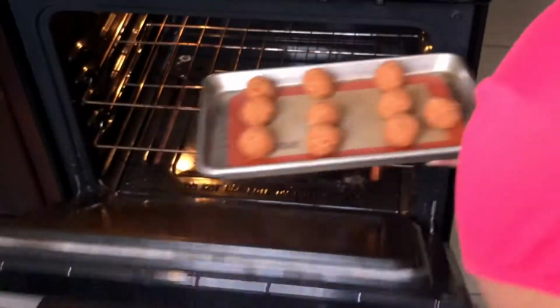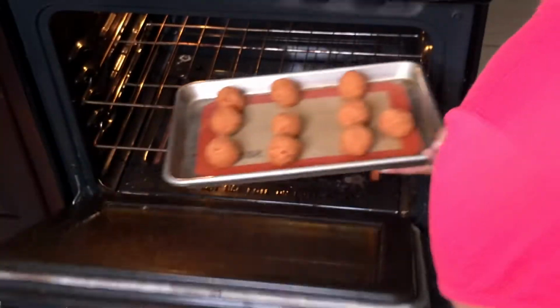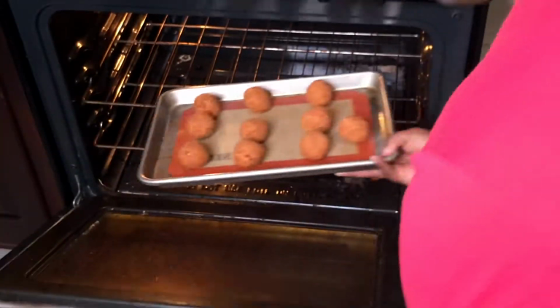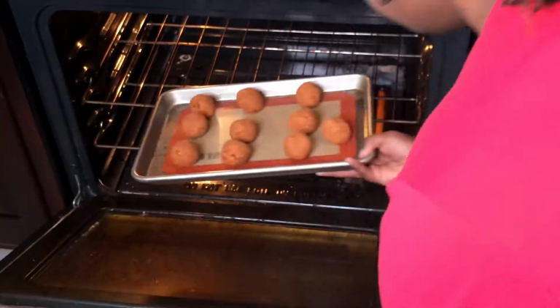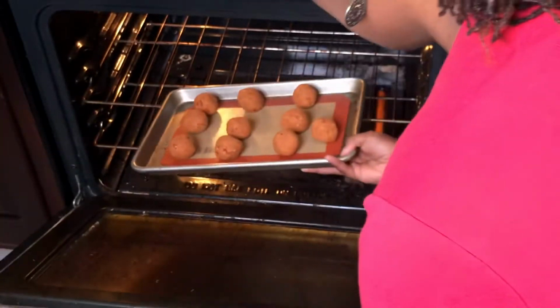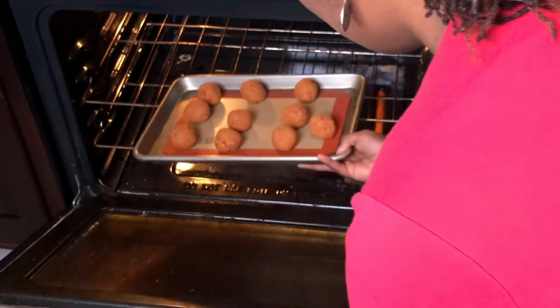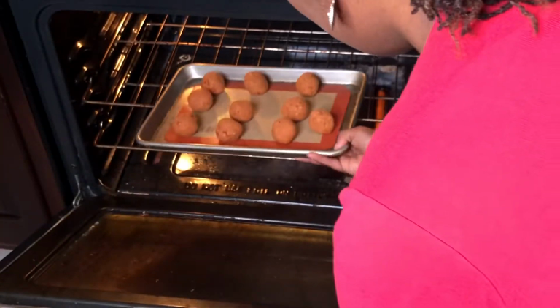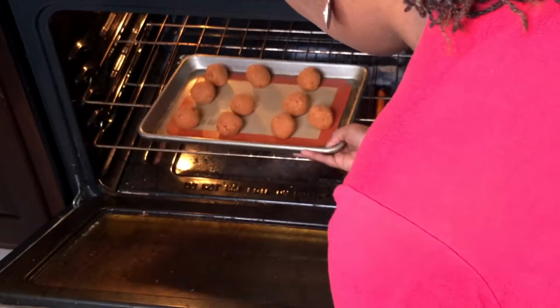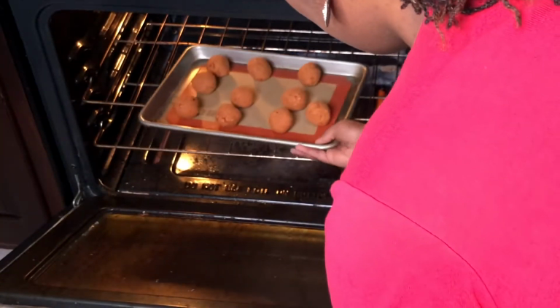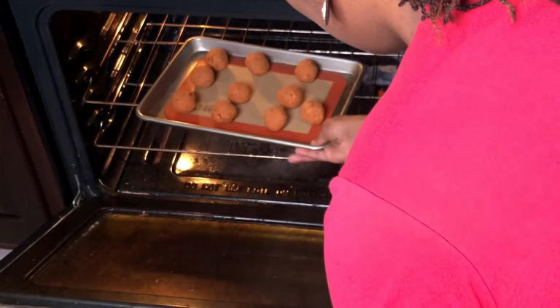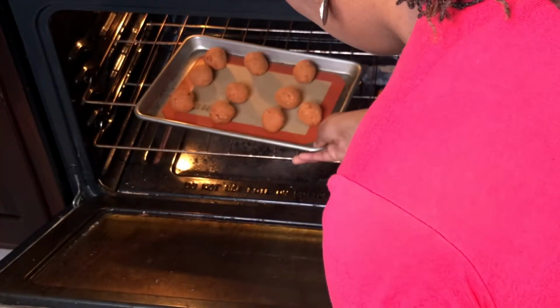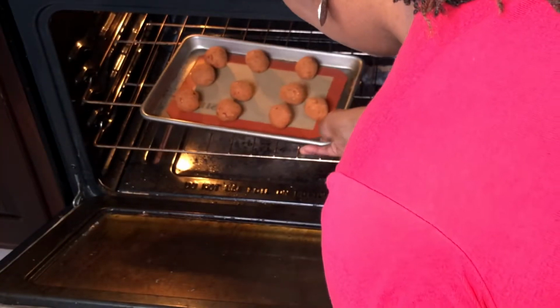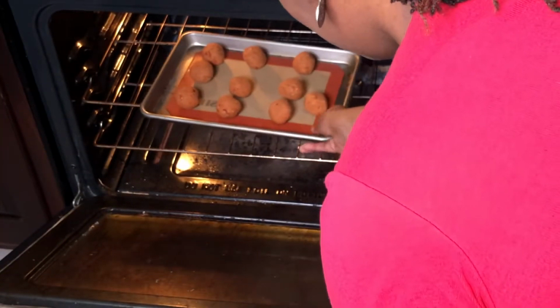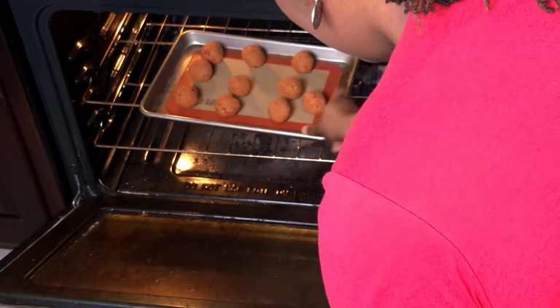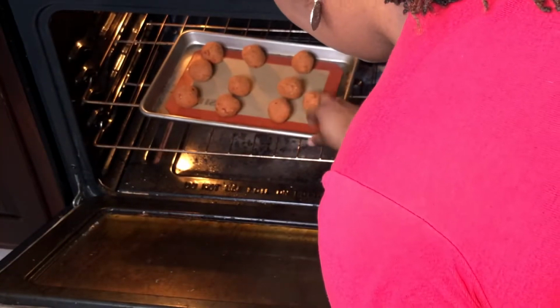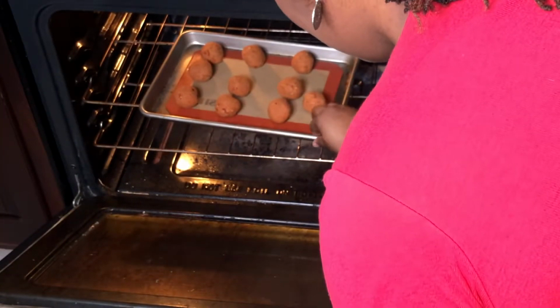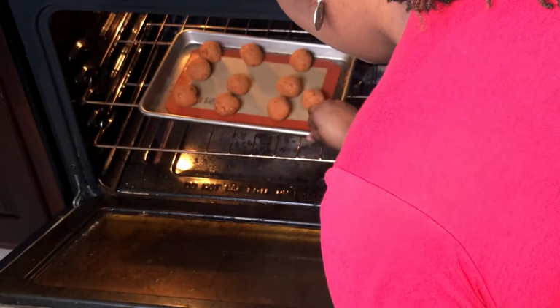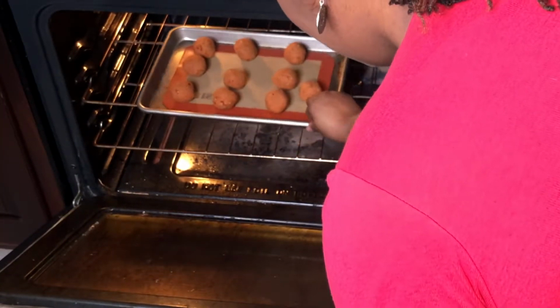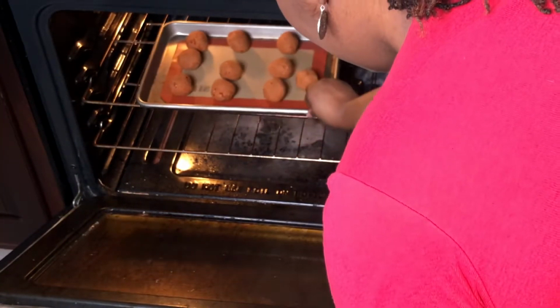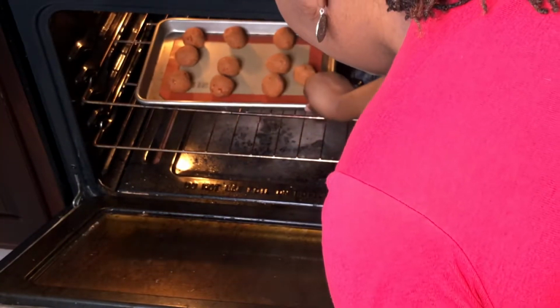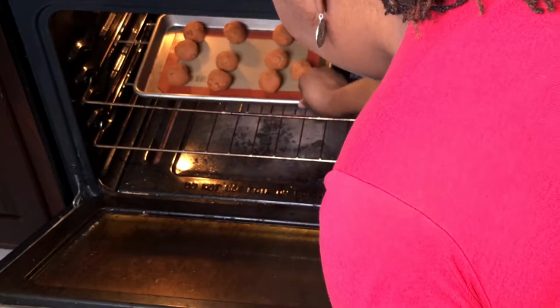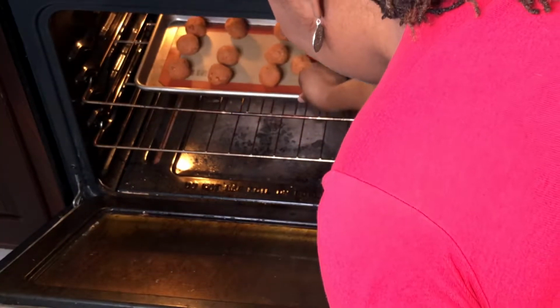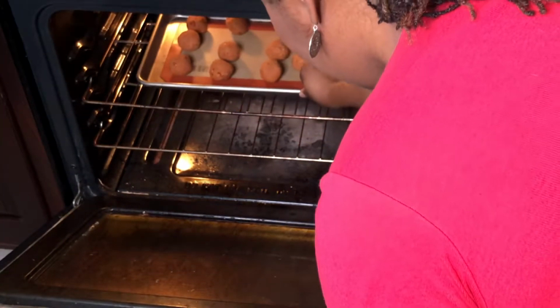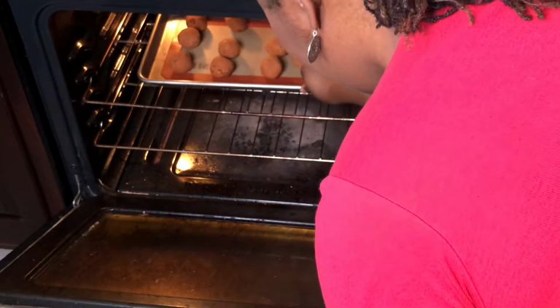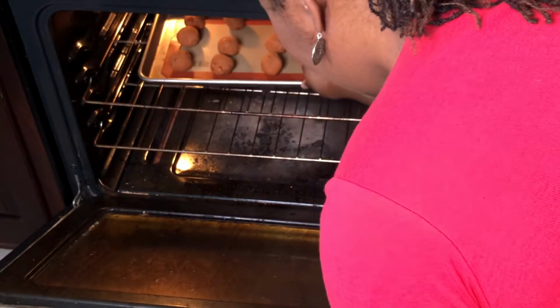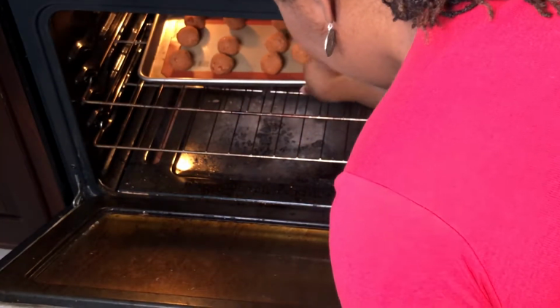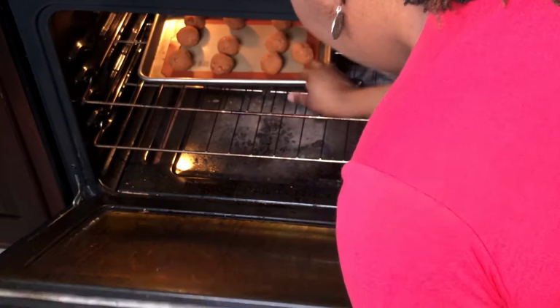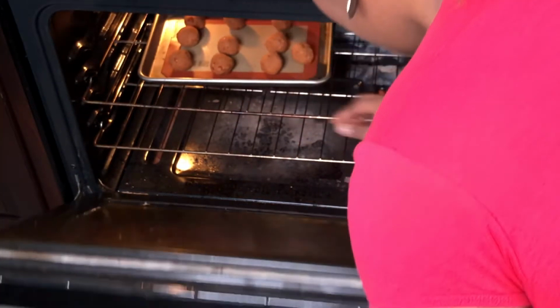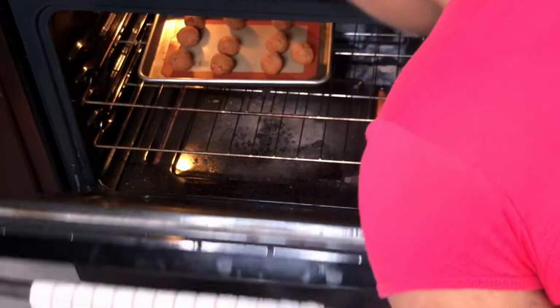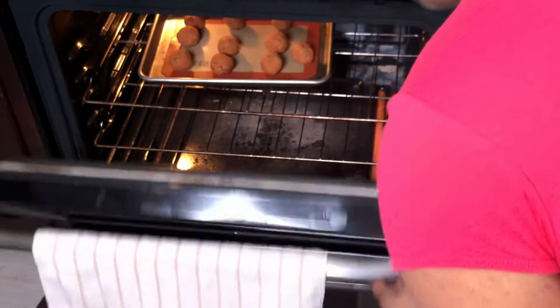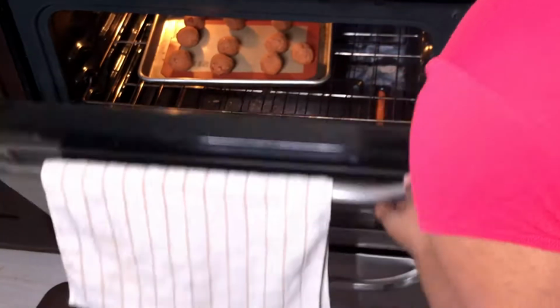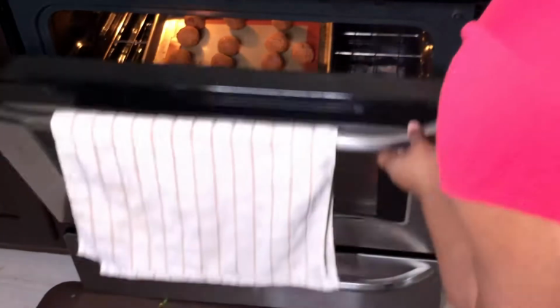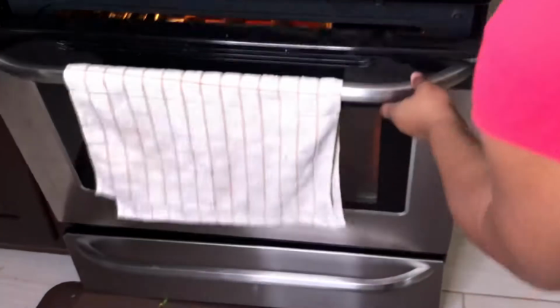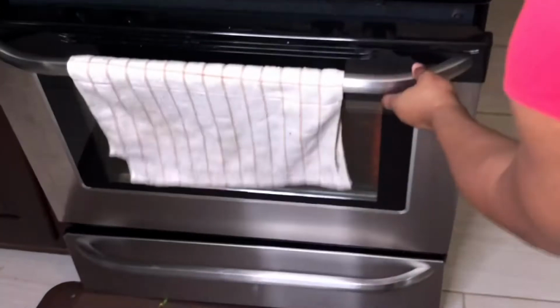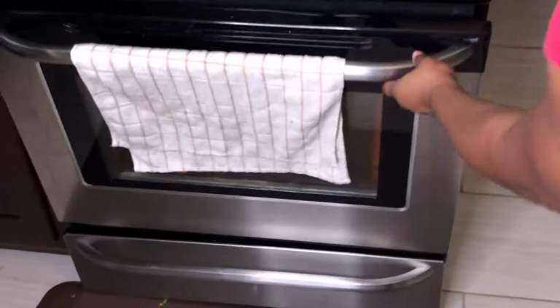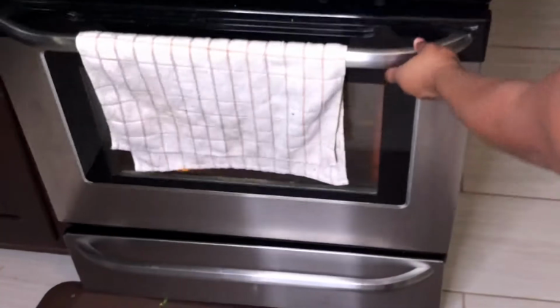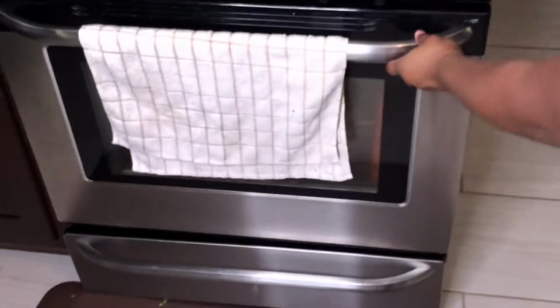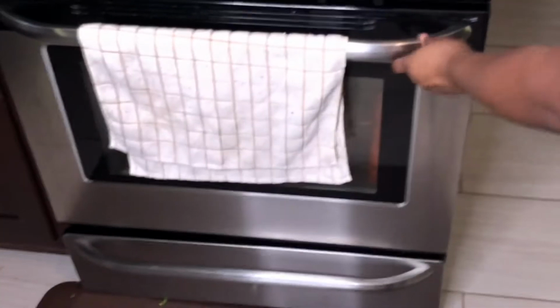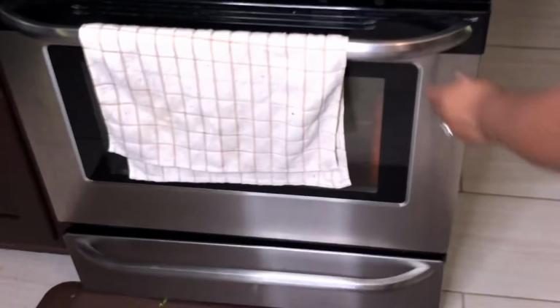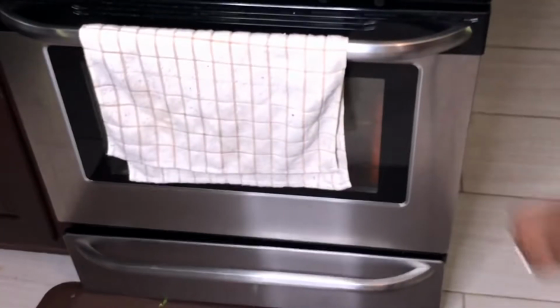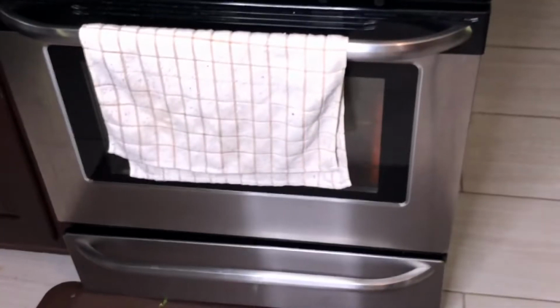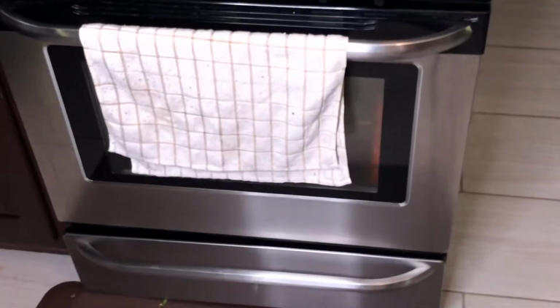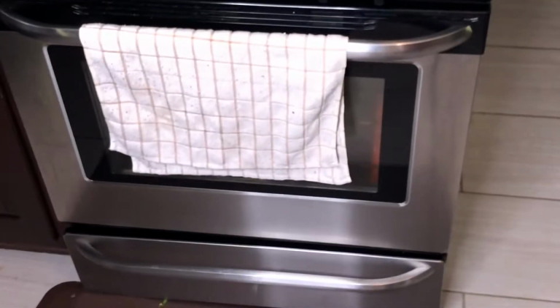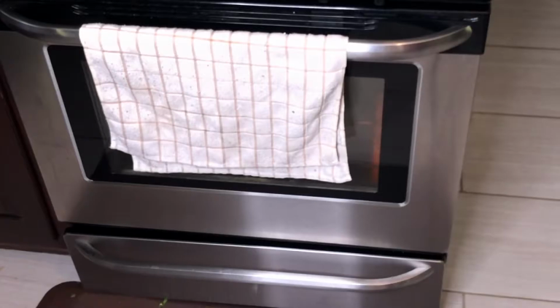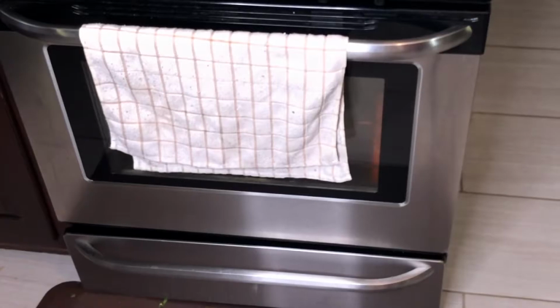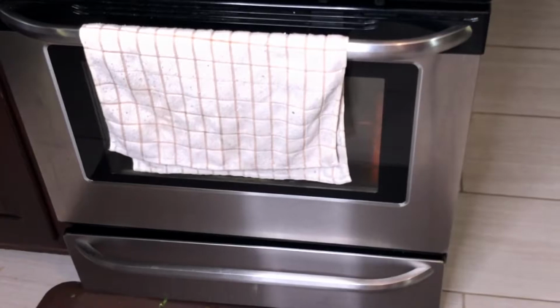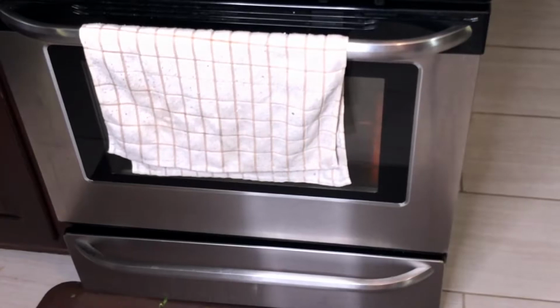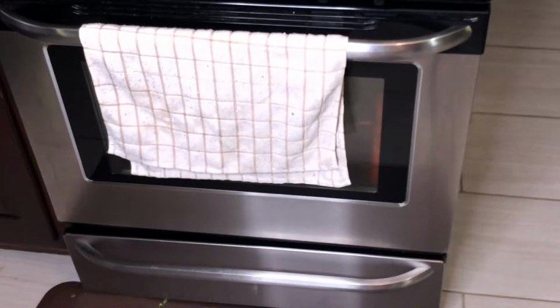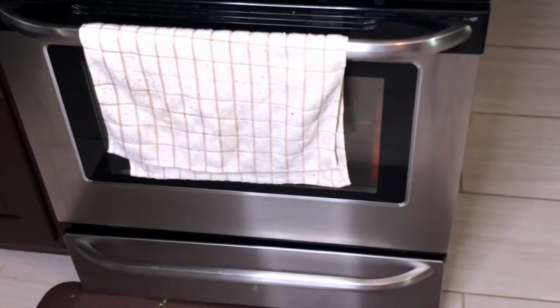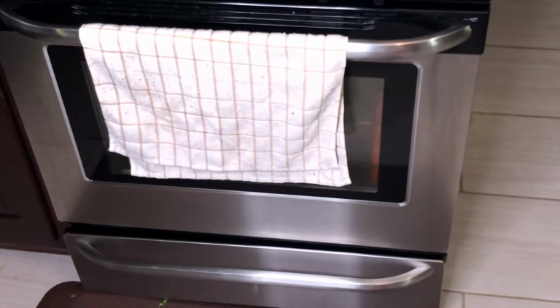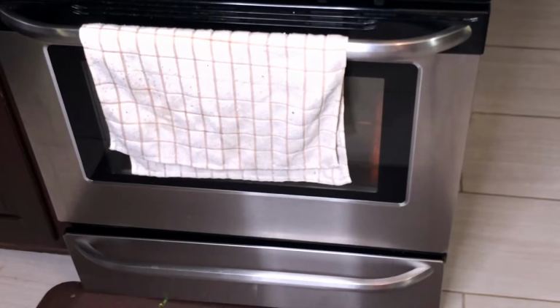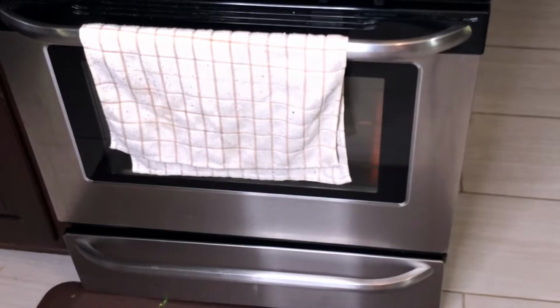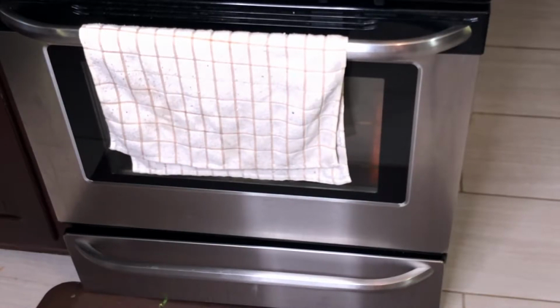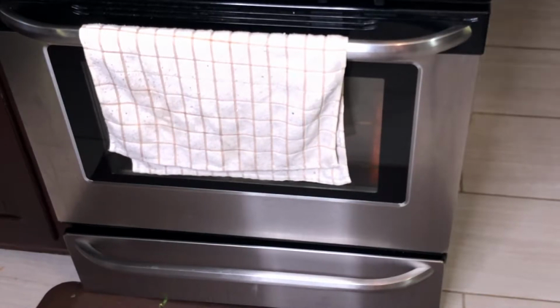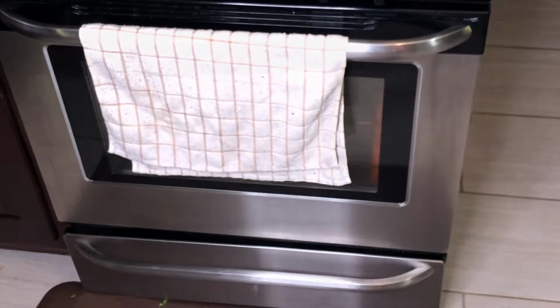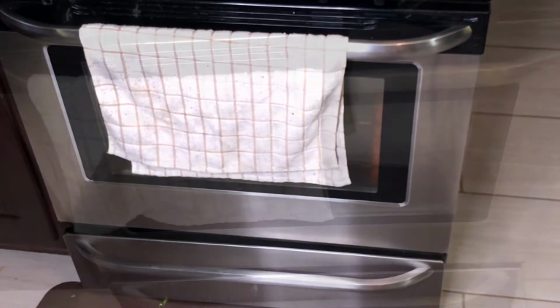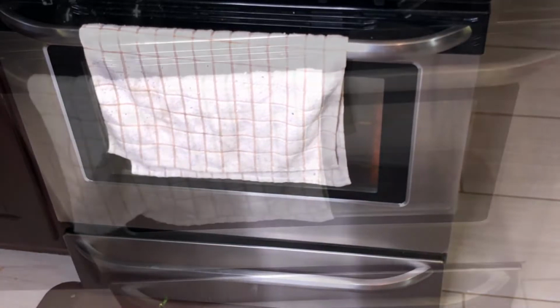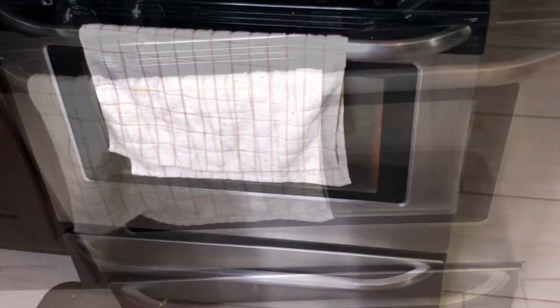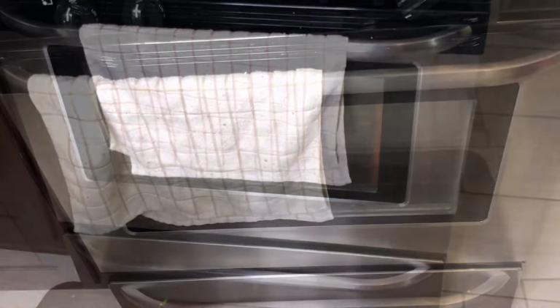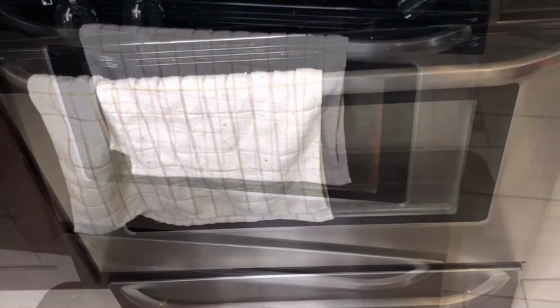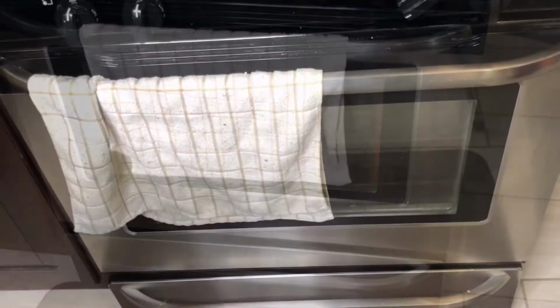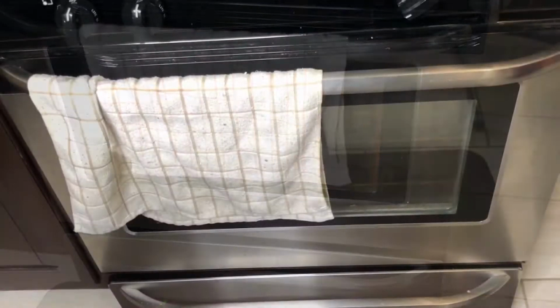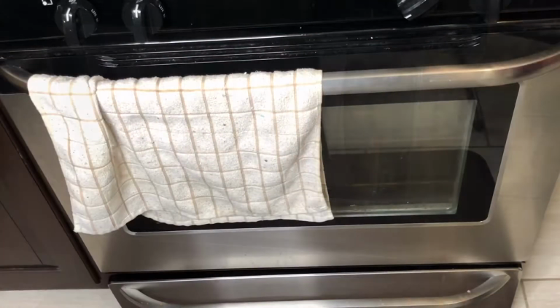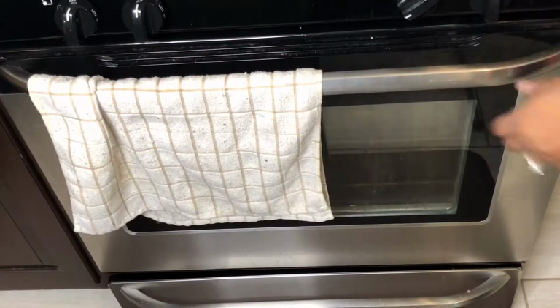Place in the oven at 350 degrees Fahrenheit for about 20 minutes, and be sure to rotate halfway through and flip them over.